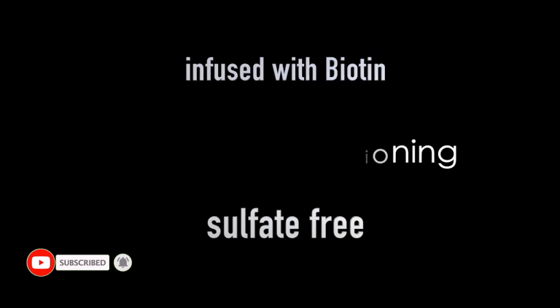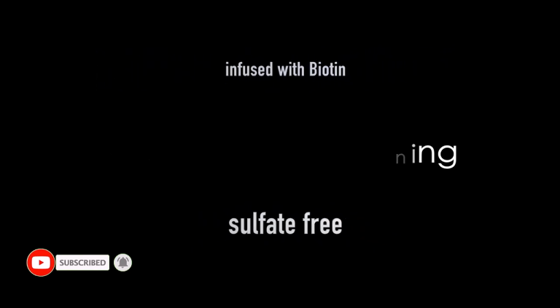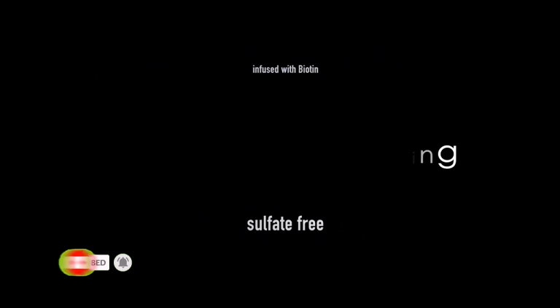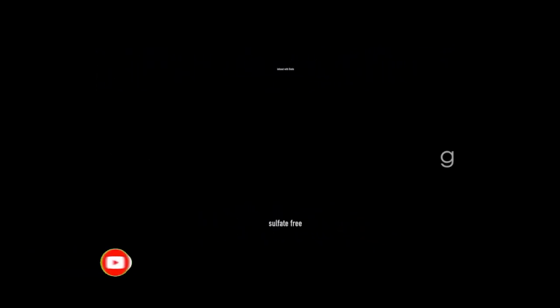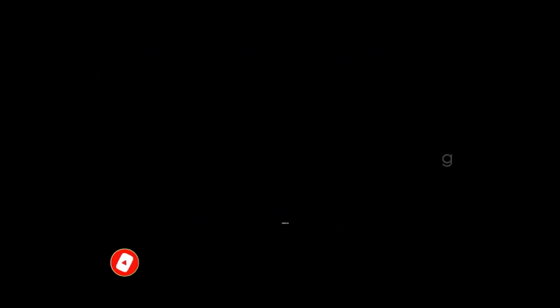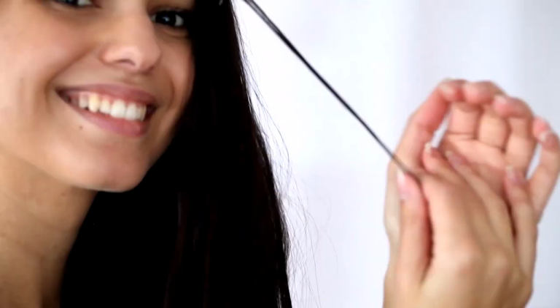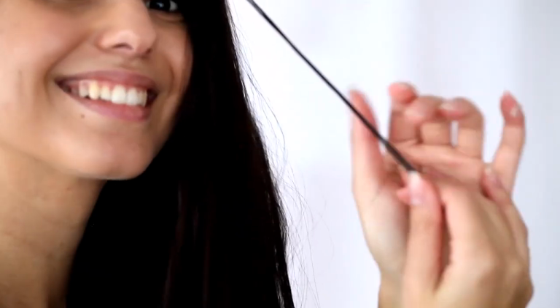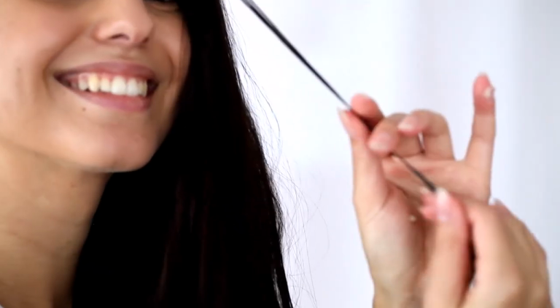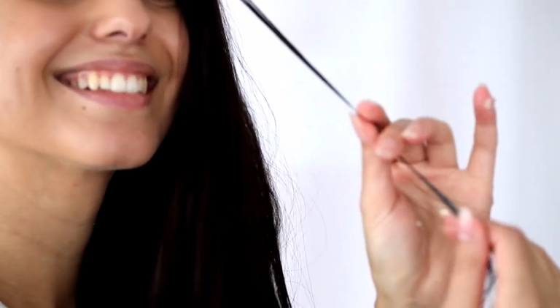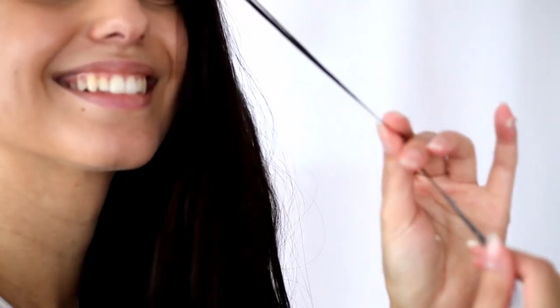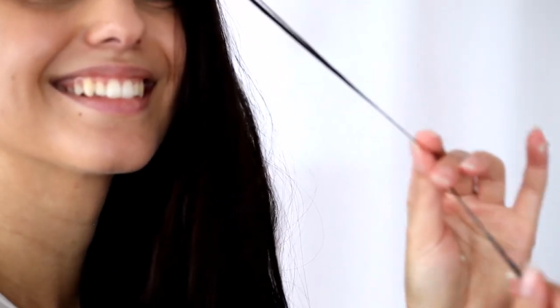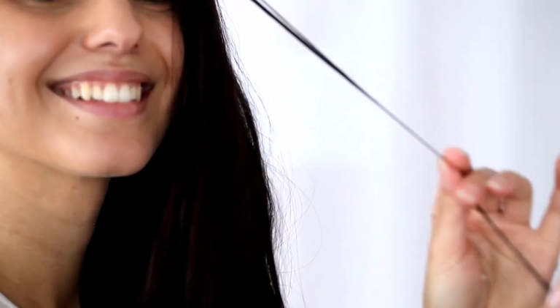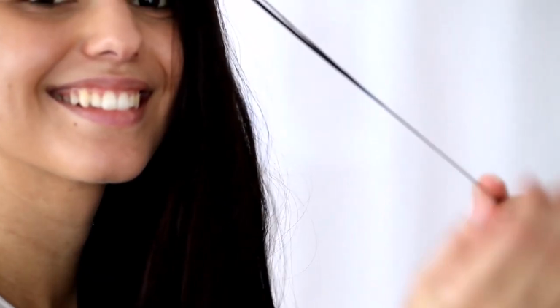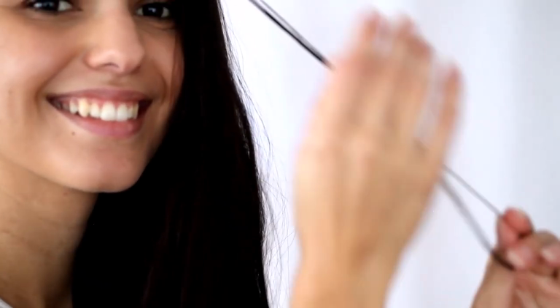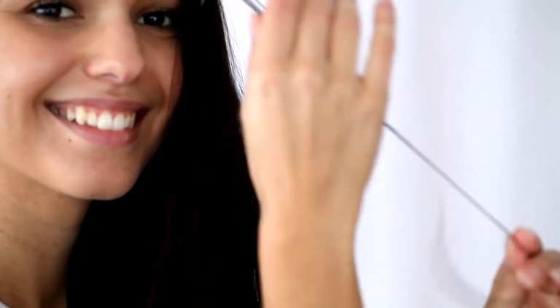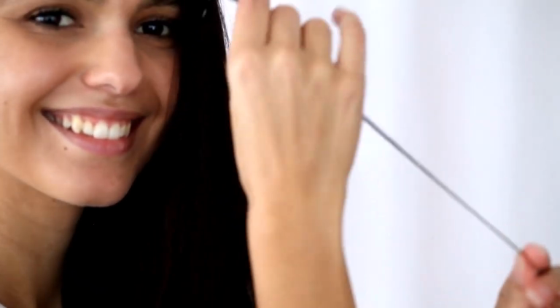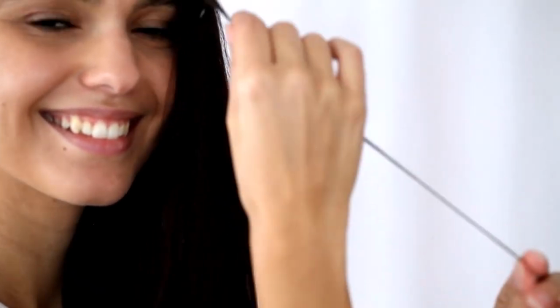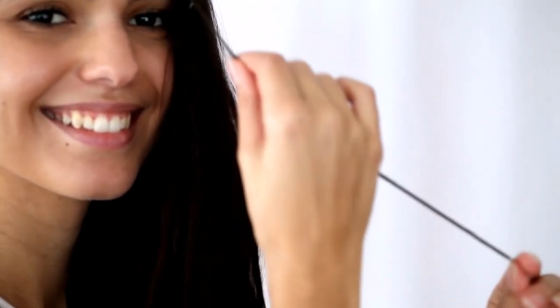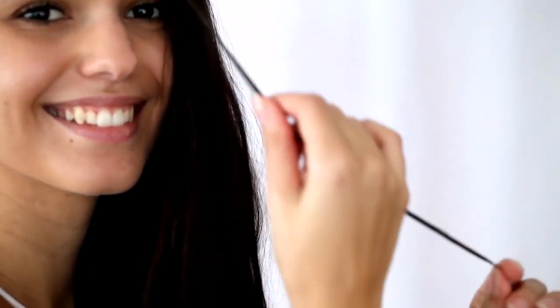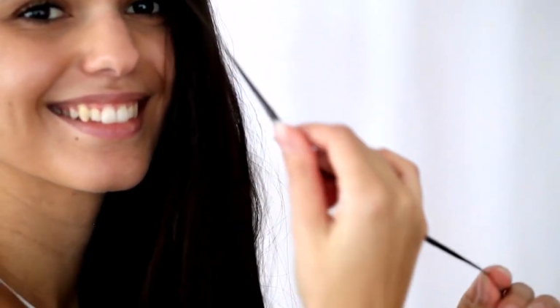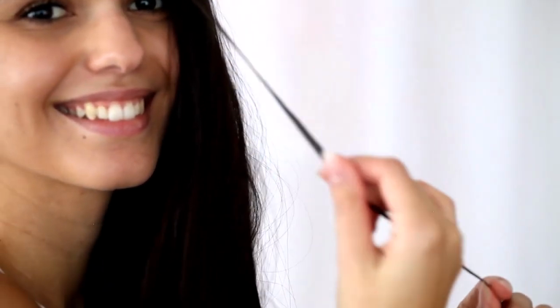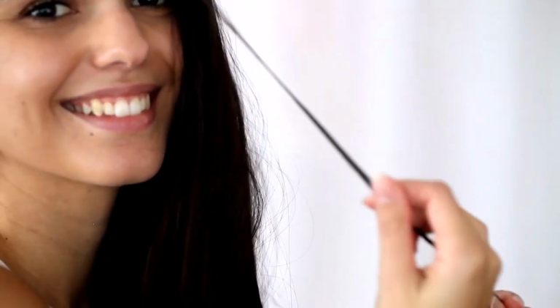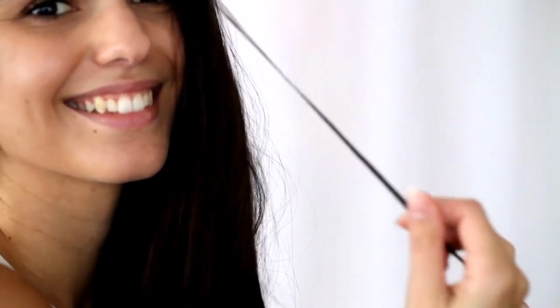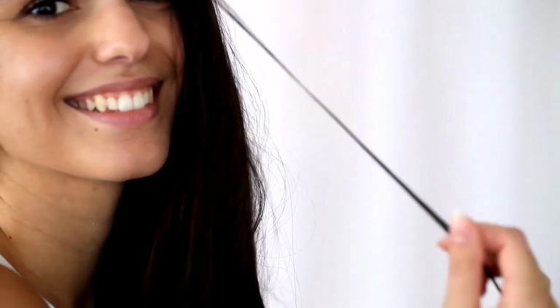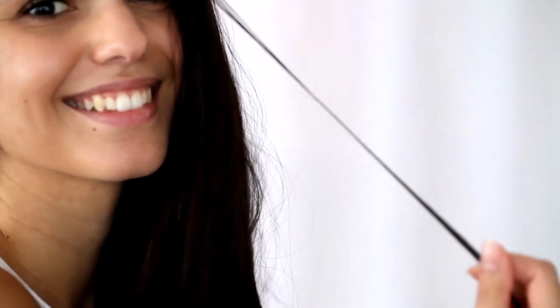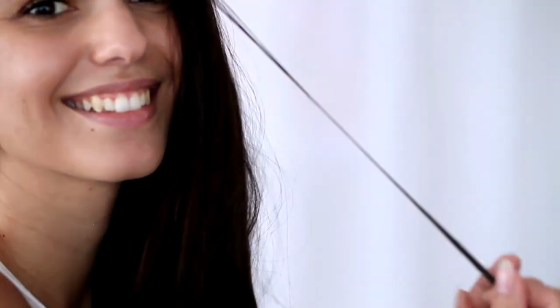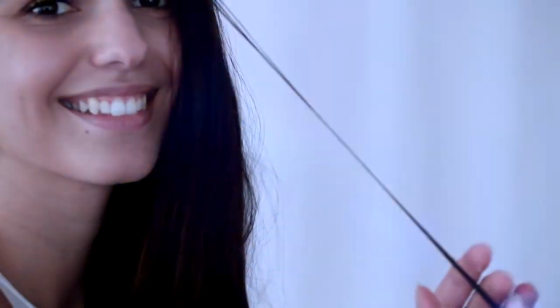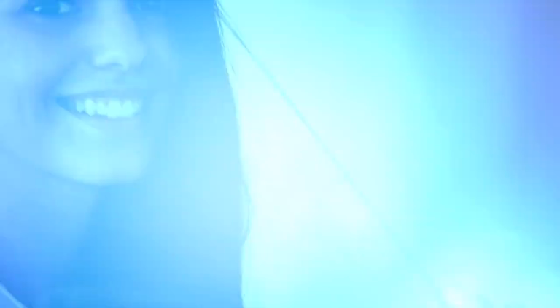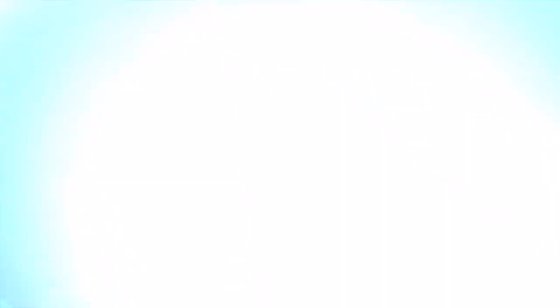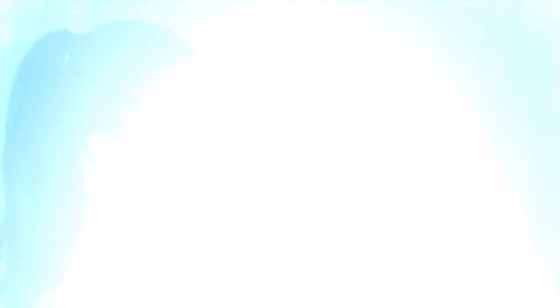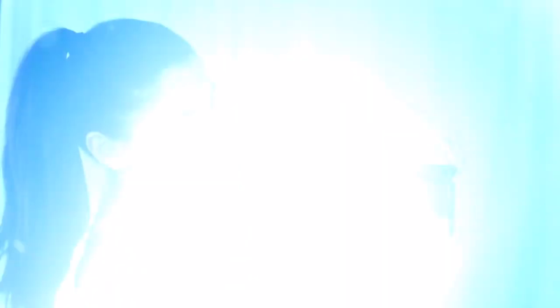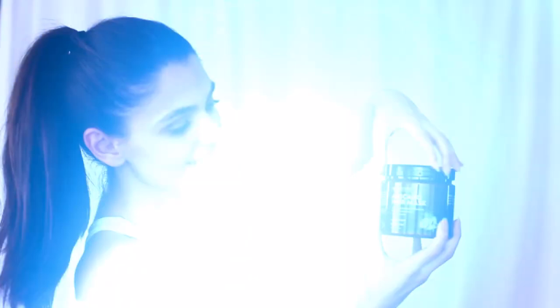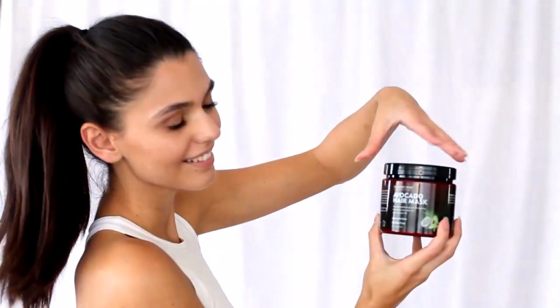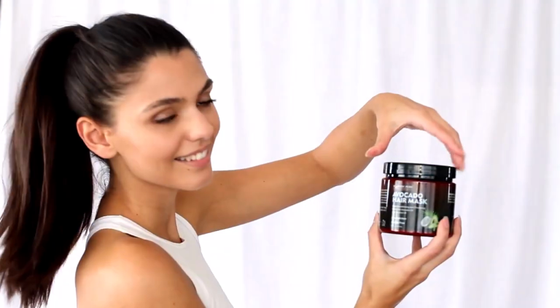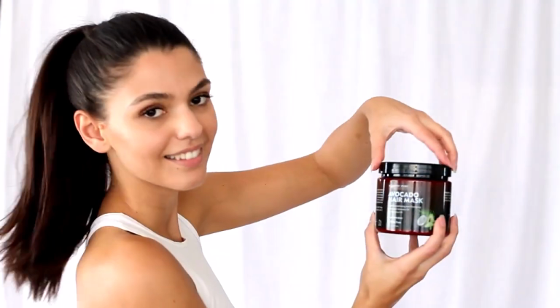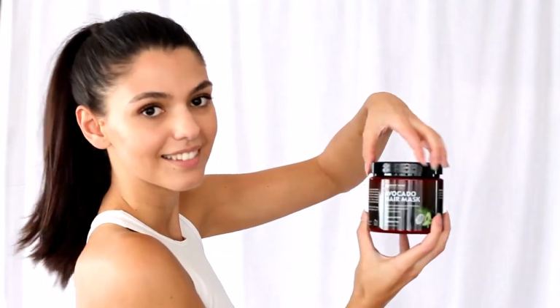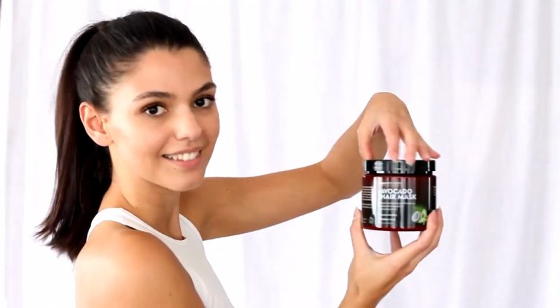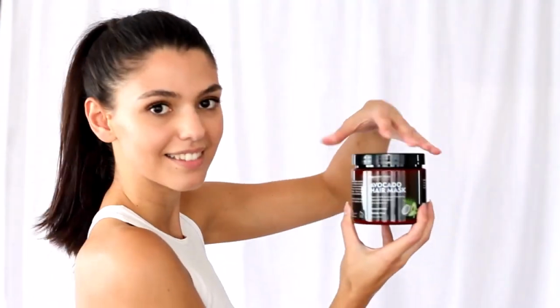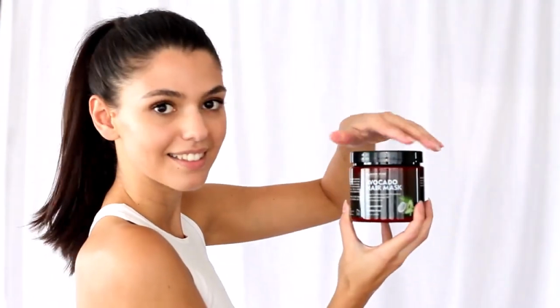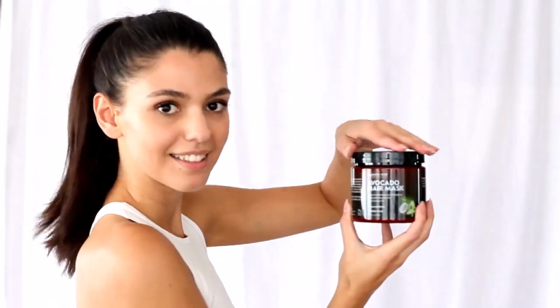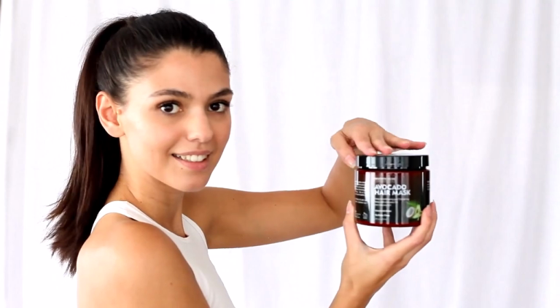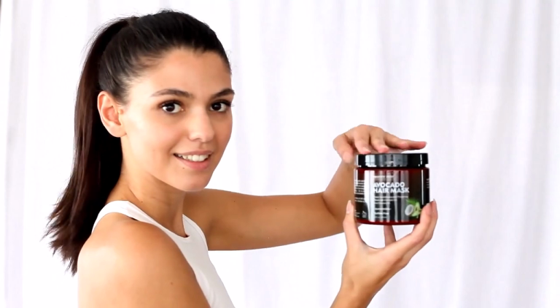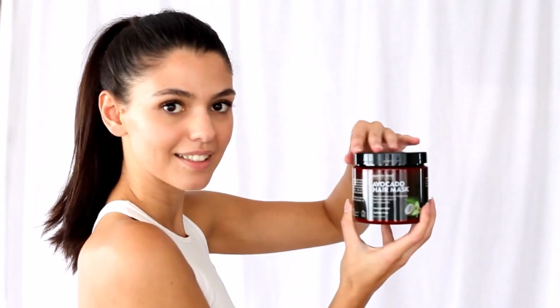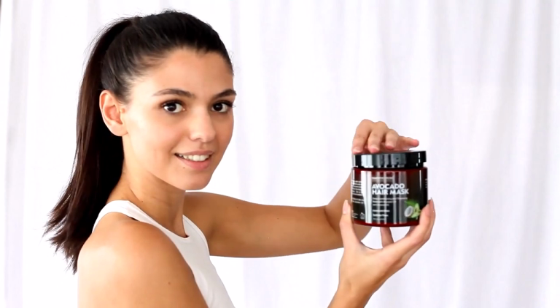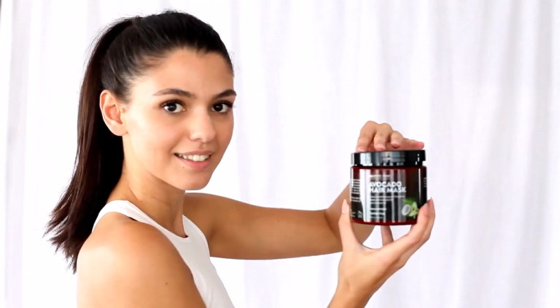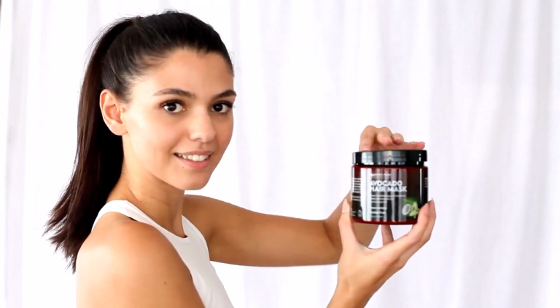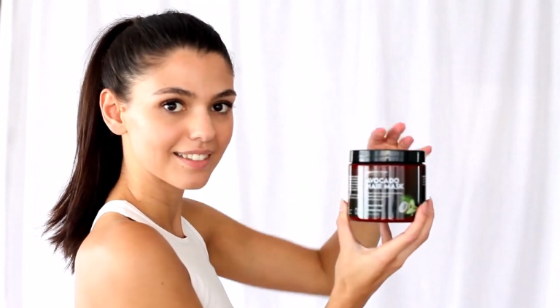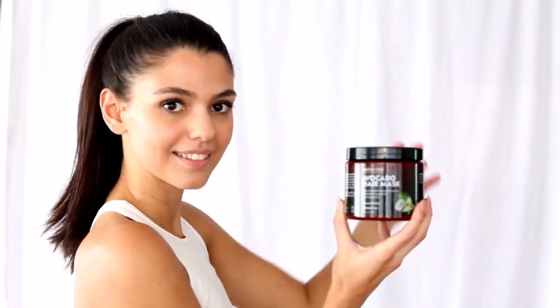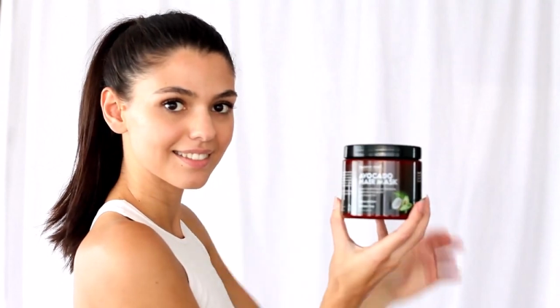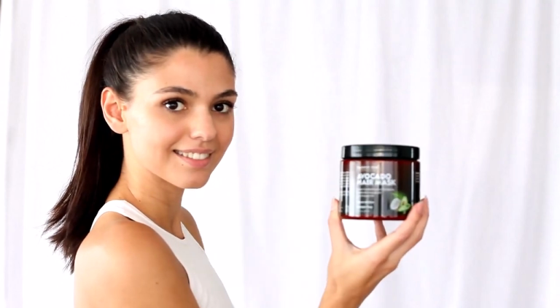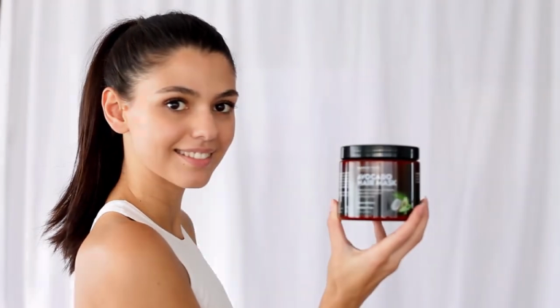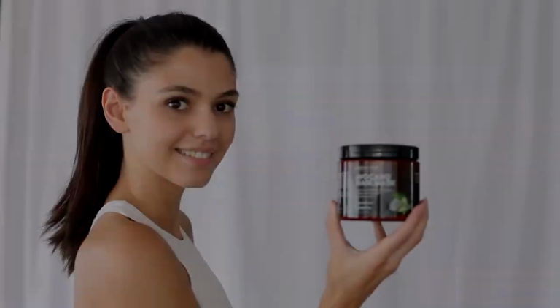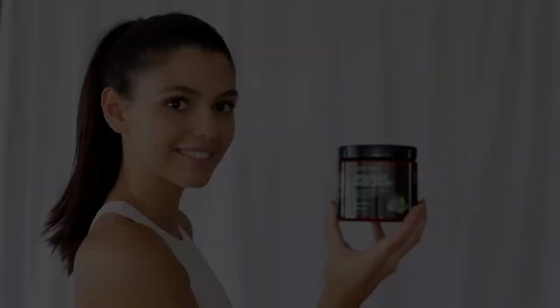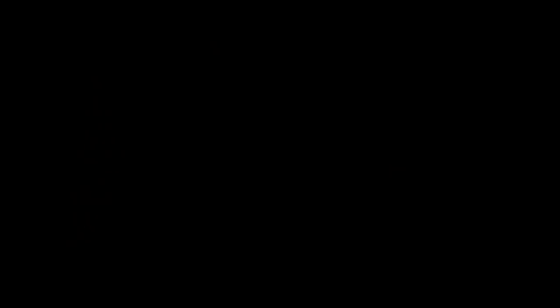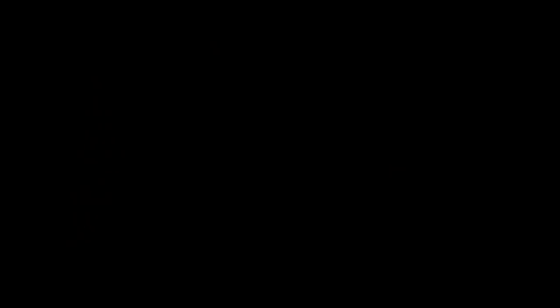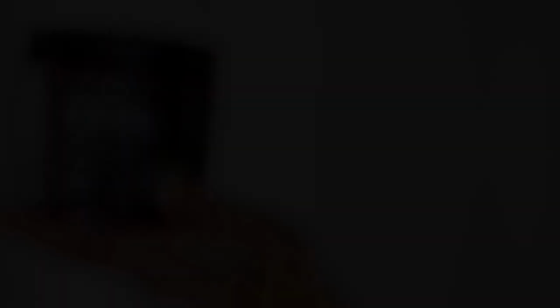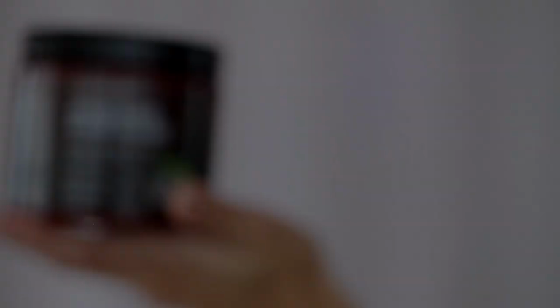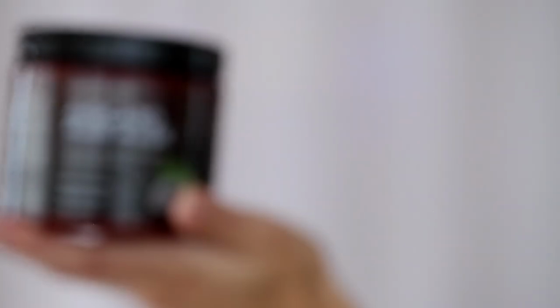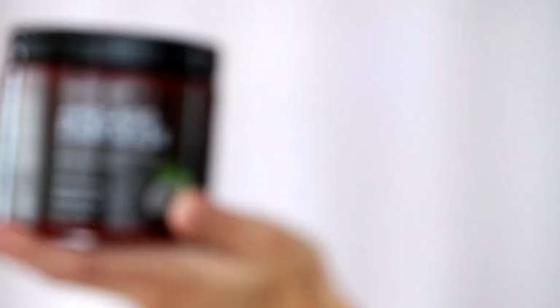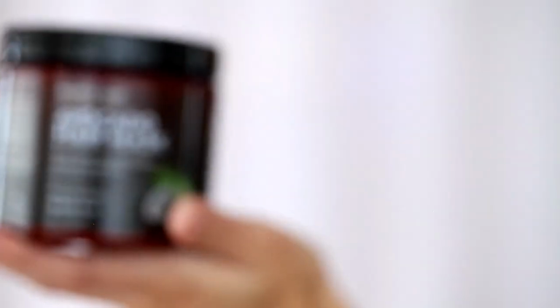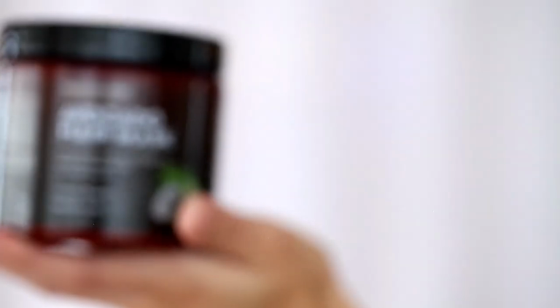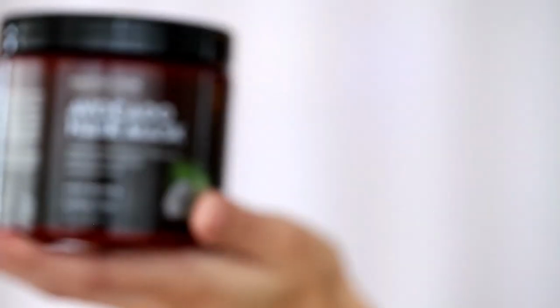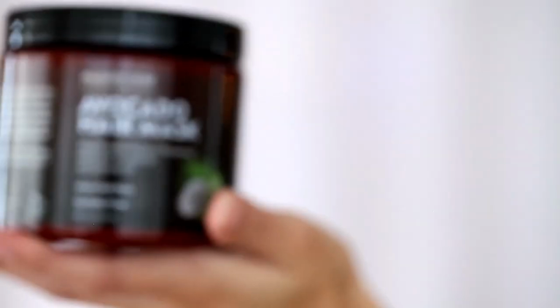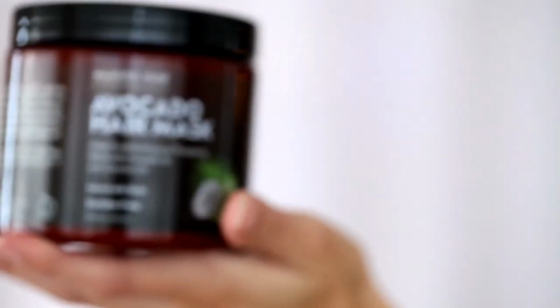Formulated with avocado oil and coconut oil, sulfate-free formula, suitable for color-treated hair, and cruelty-free.